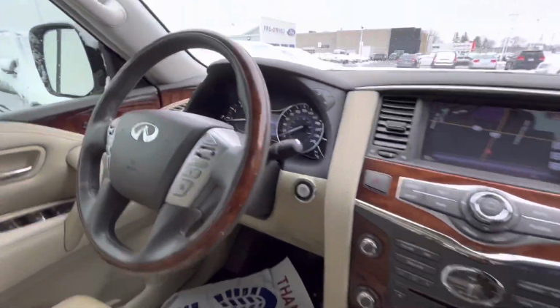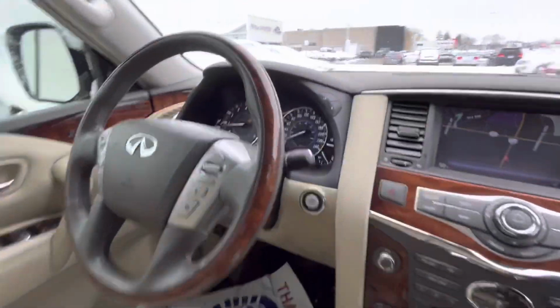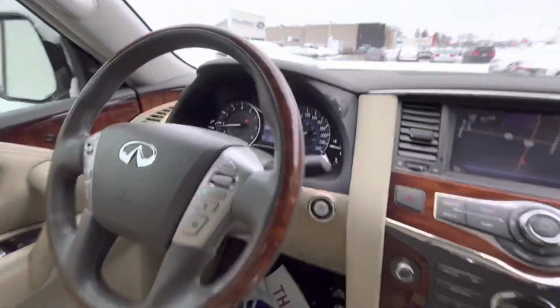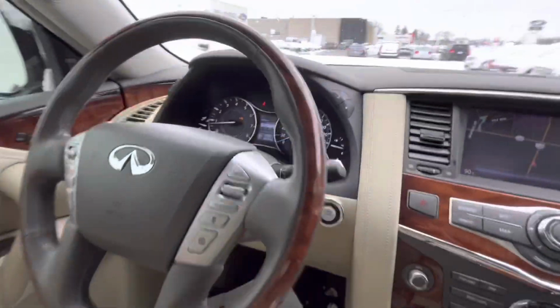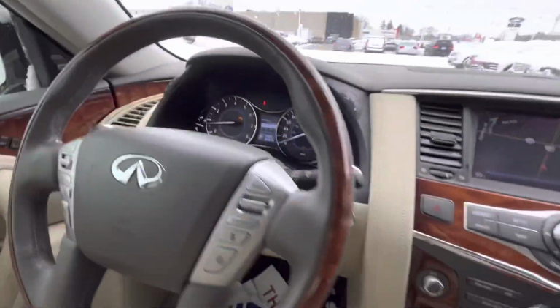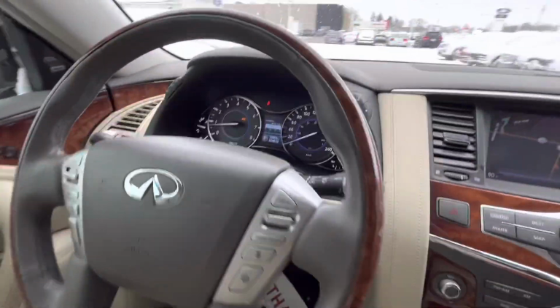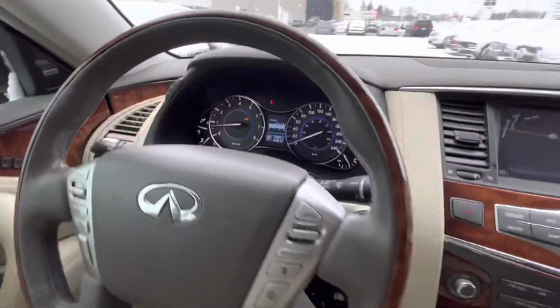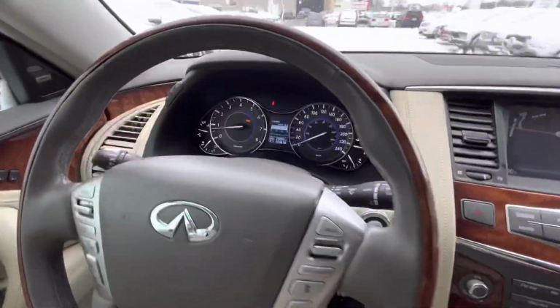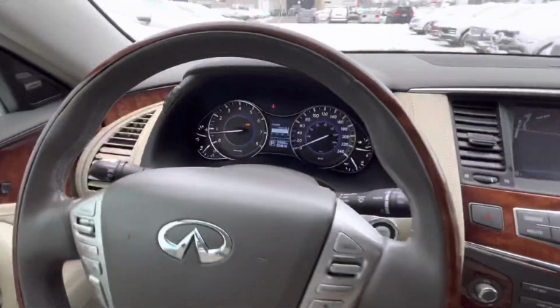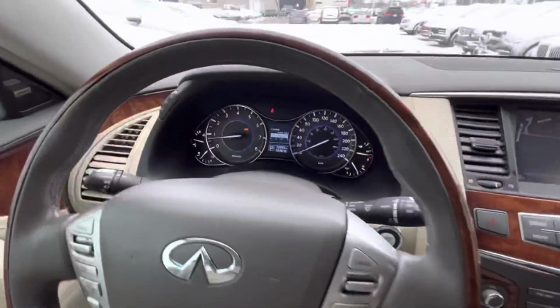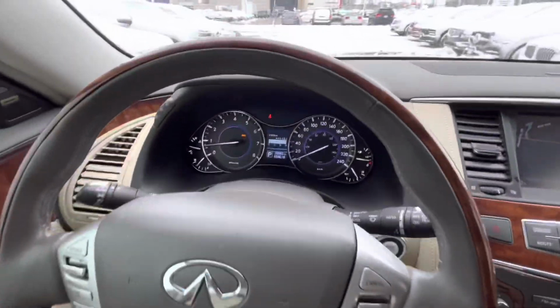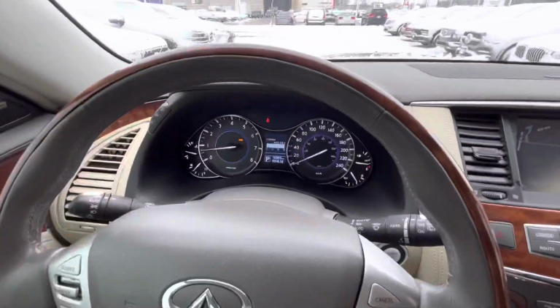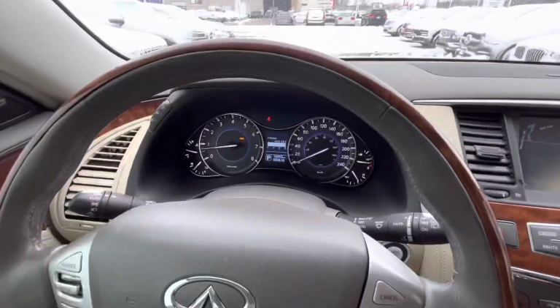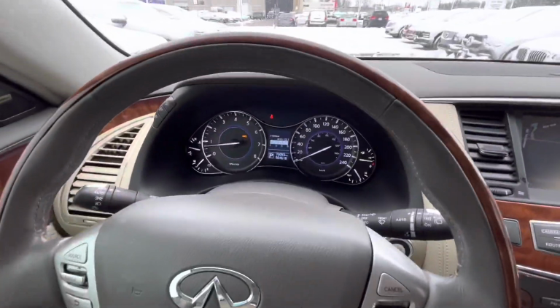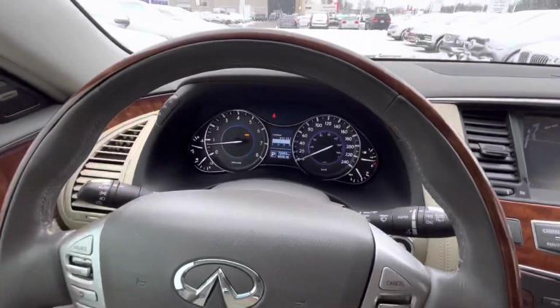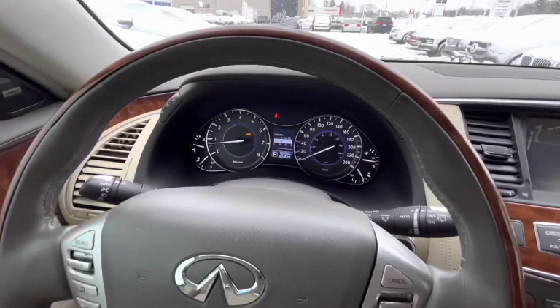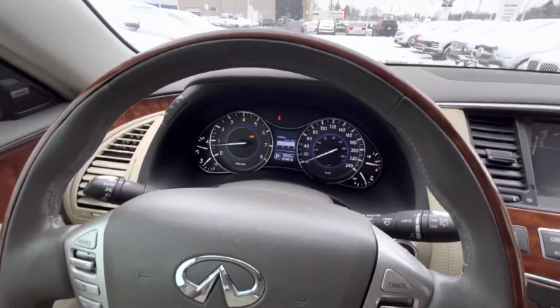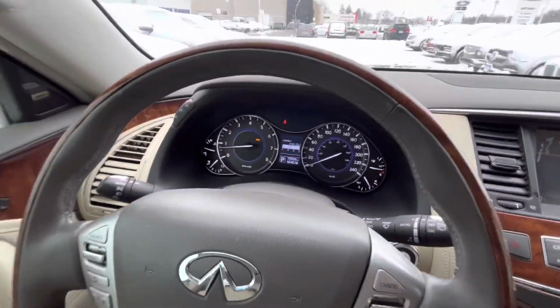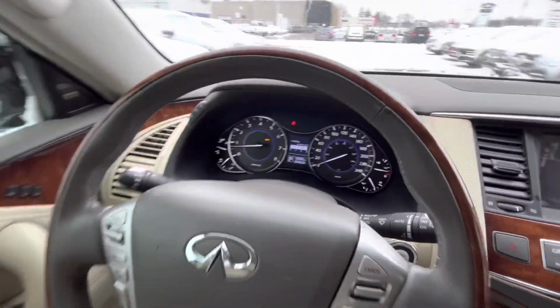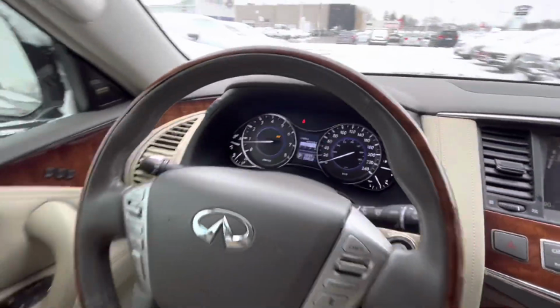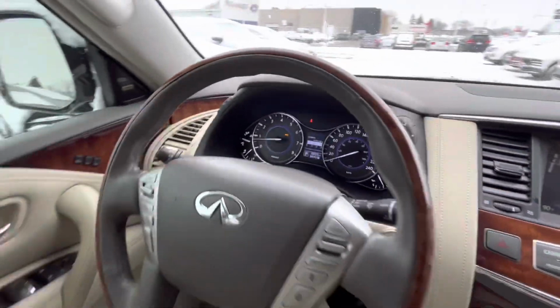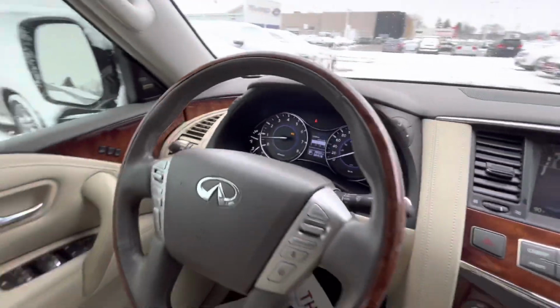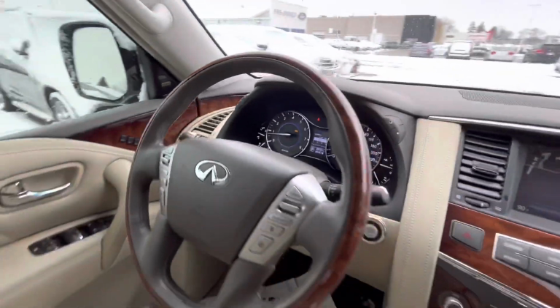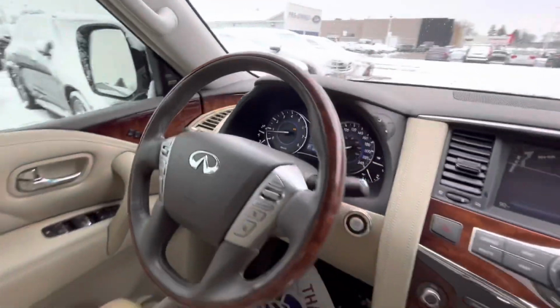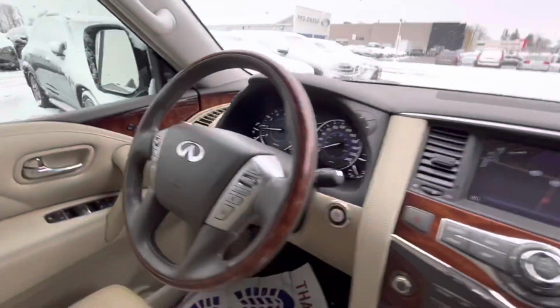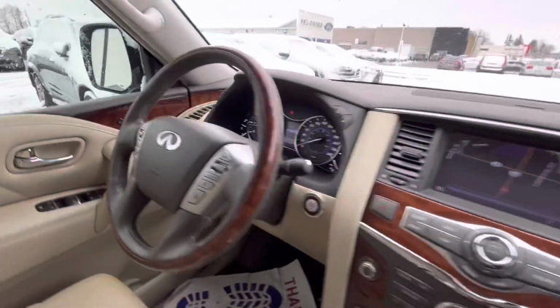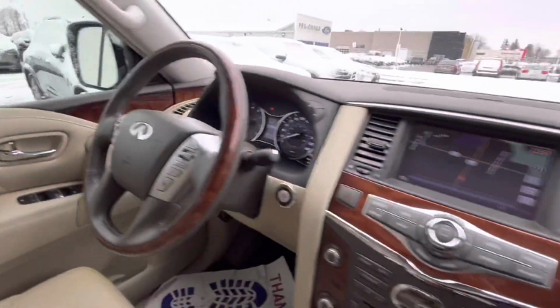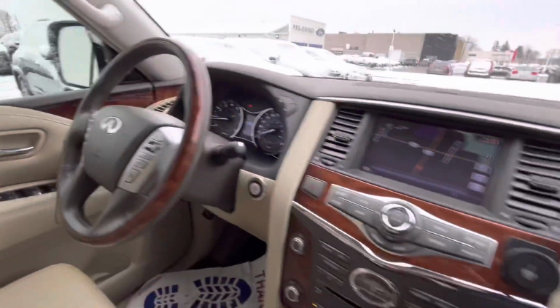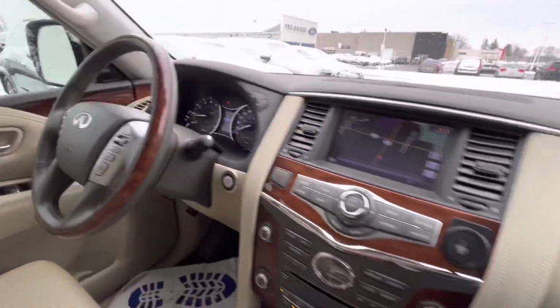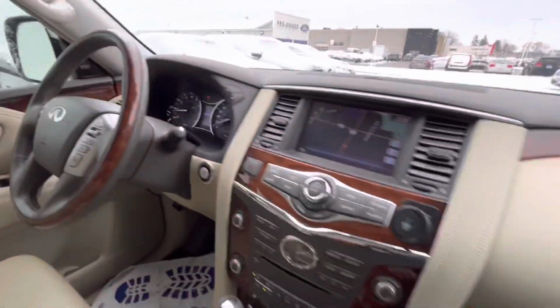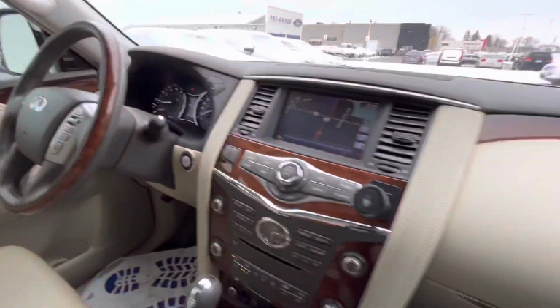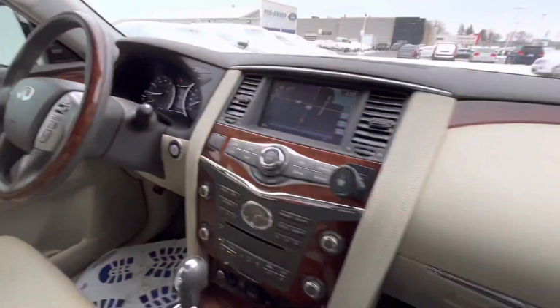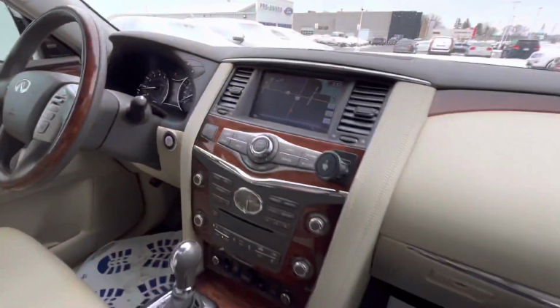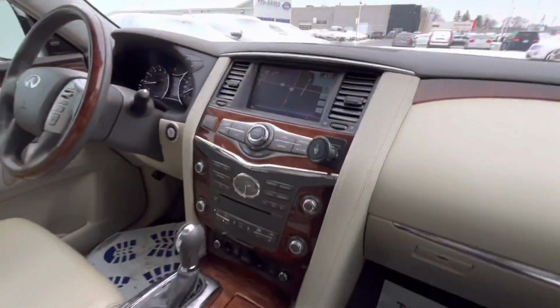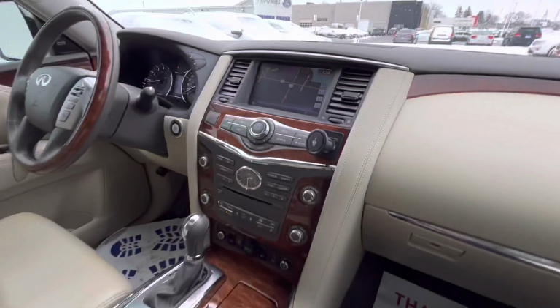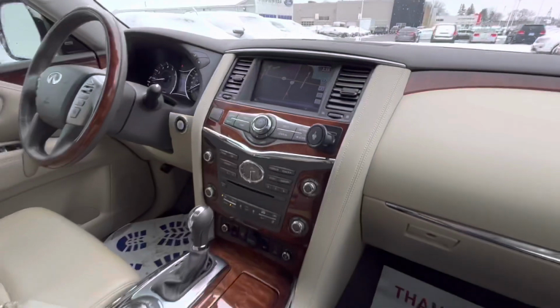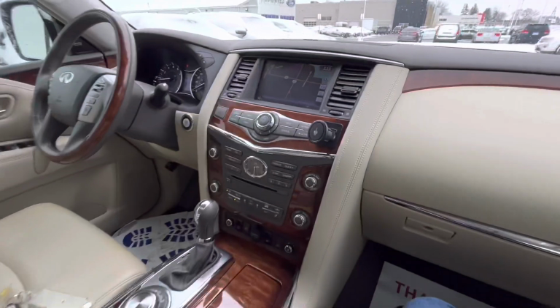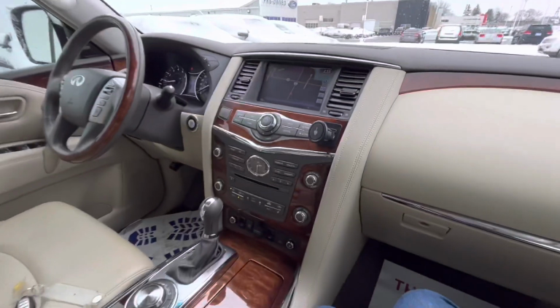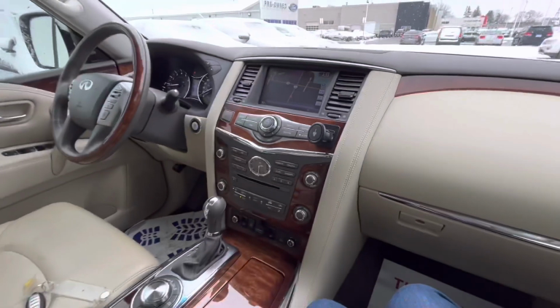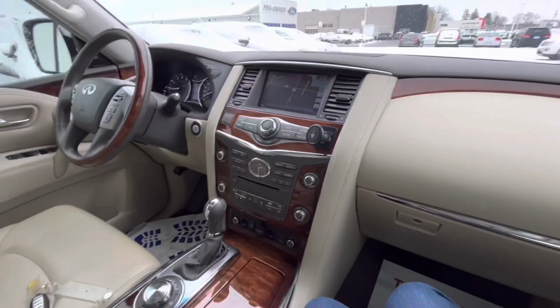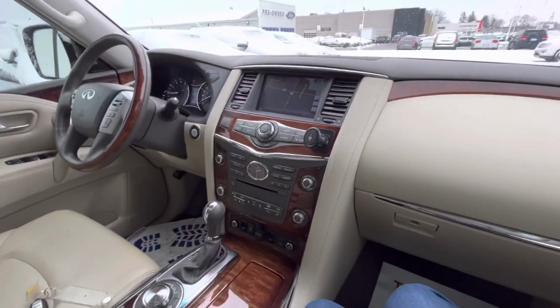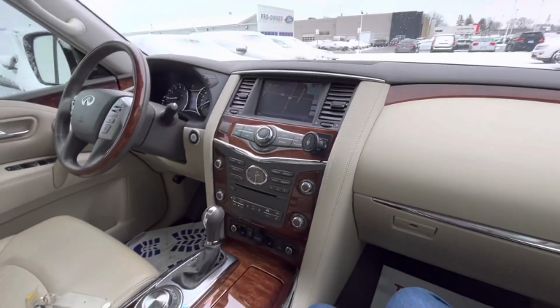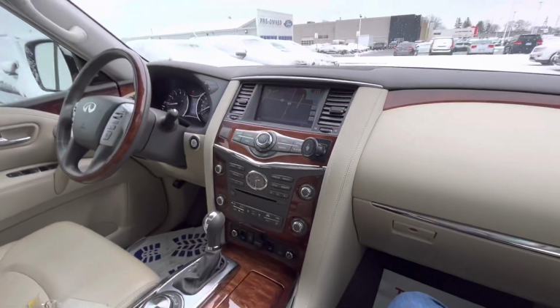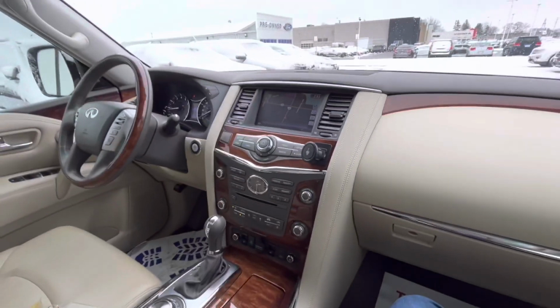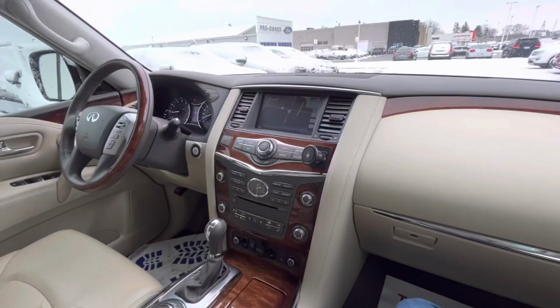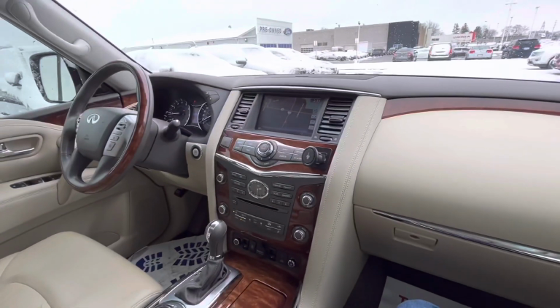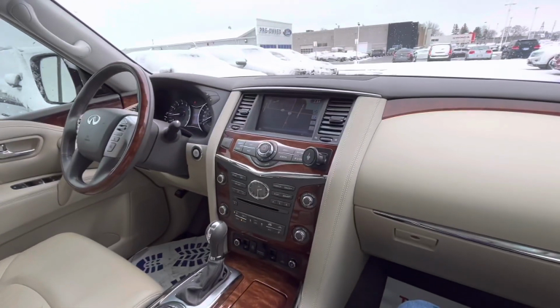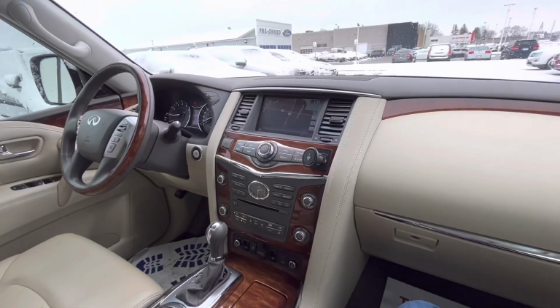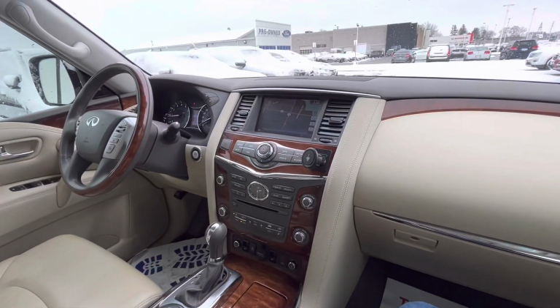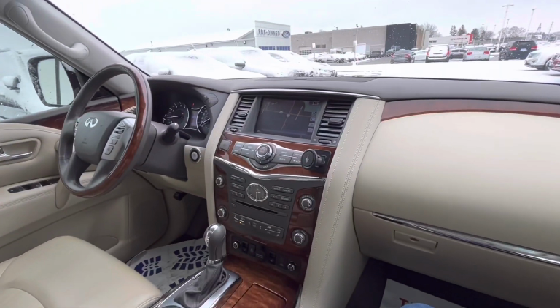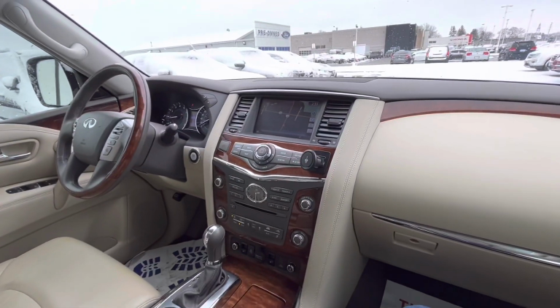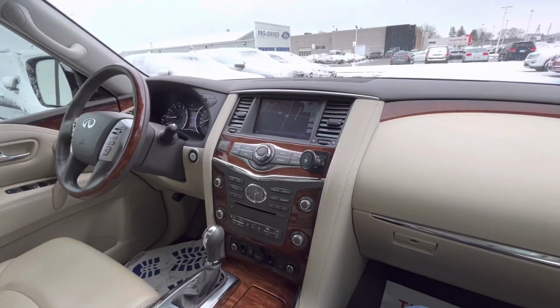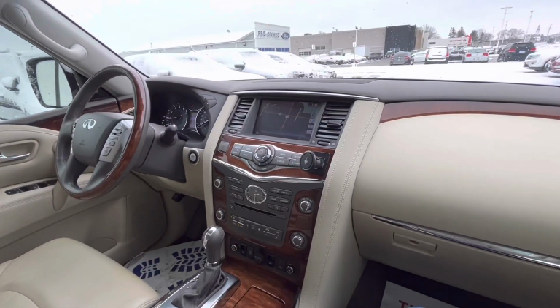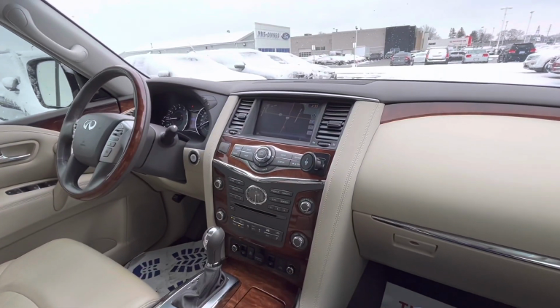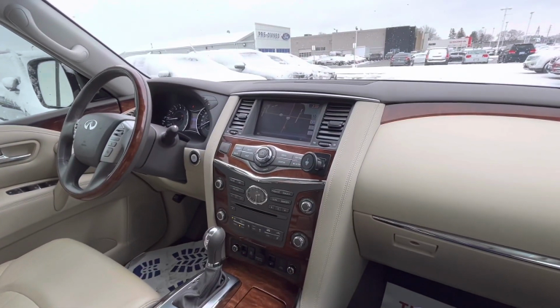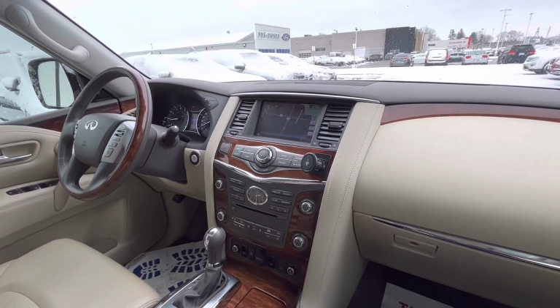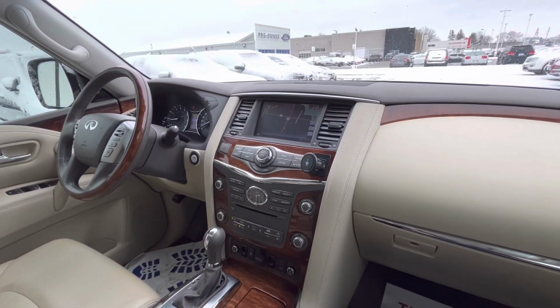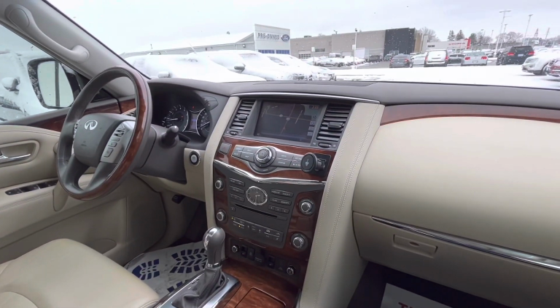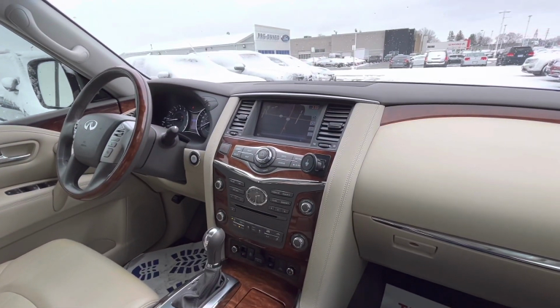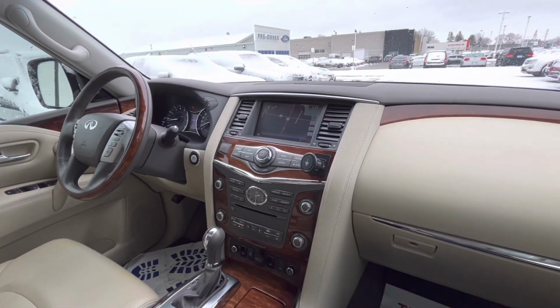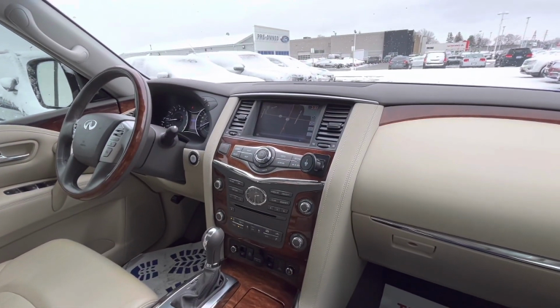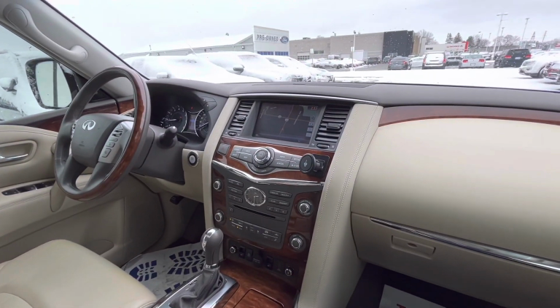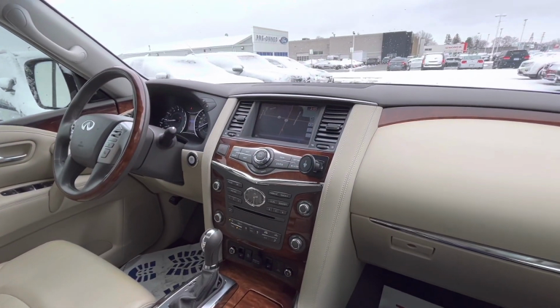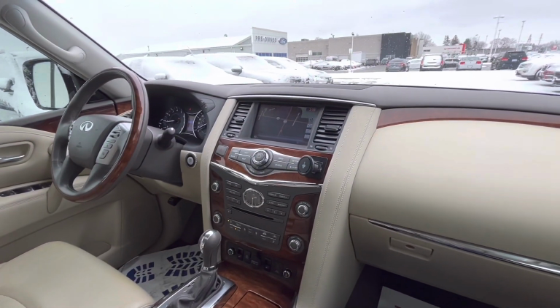we have it listed for $42,888 on our Northway Ford website. Give us a call, come check it out.